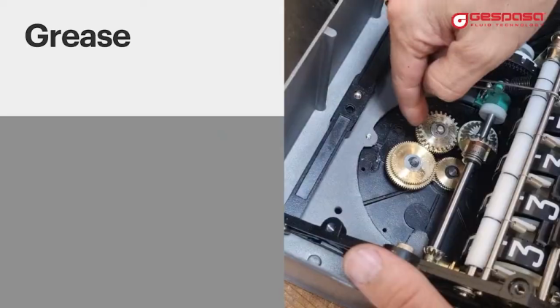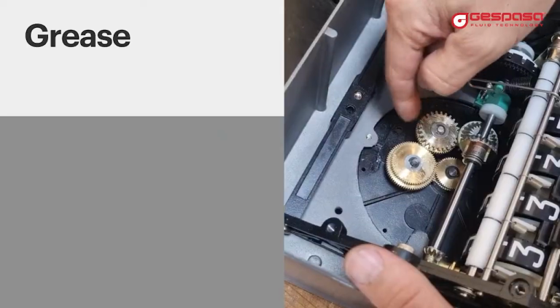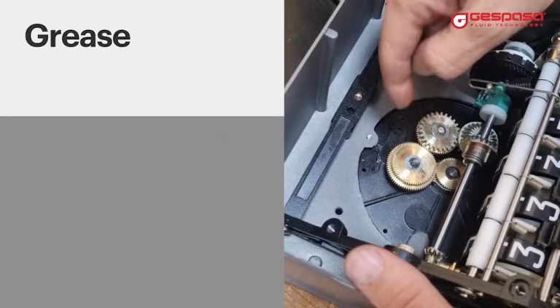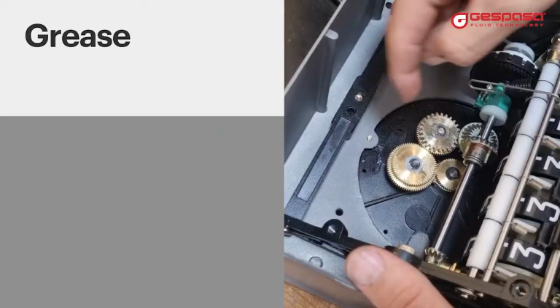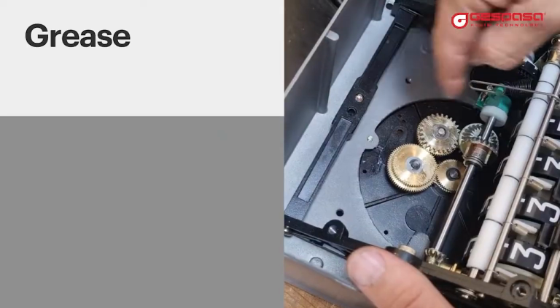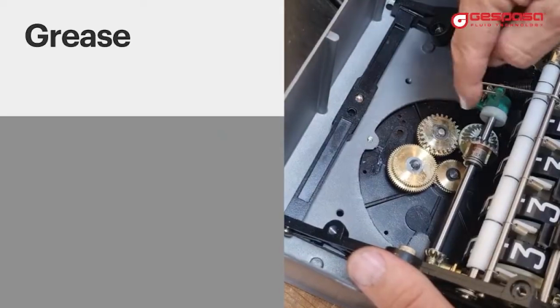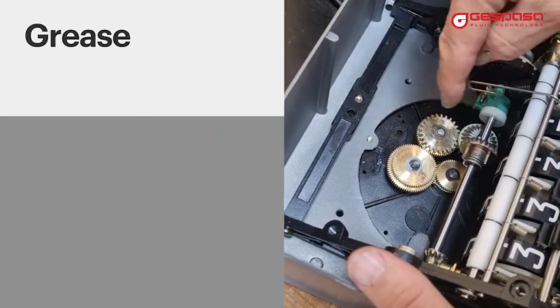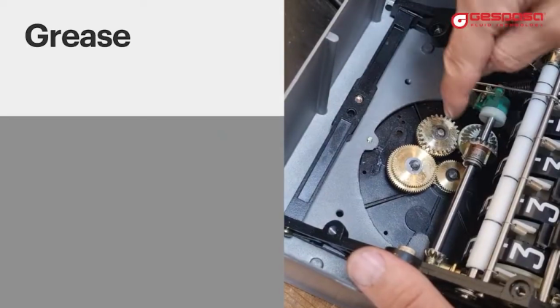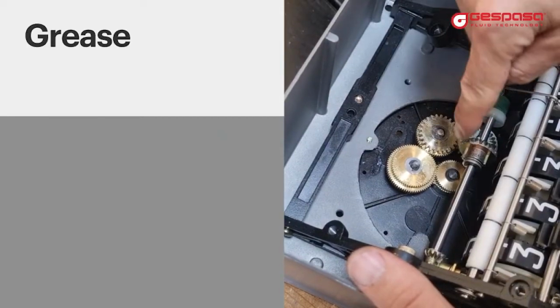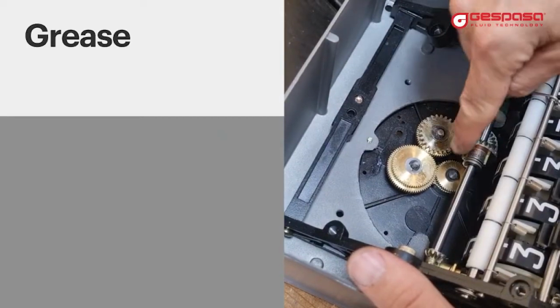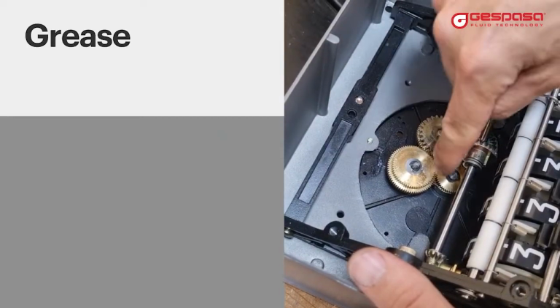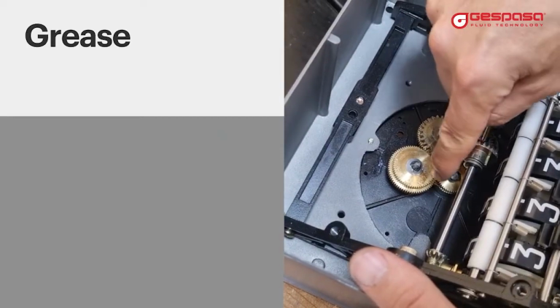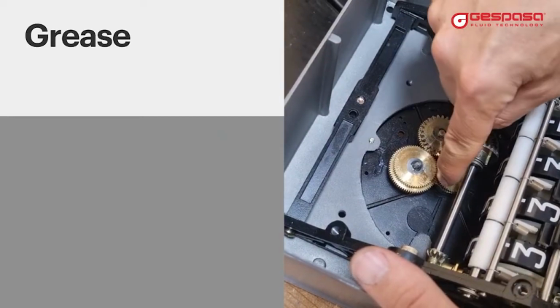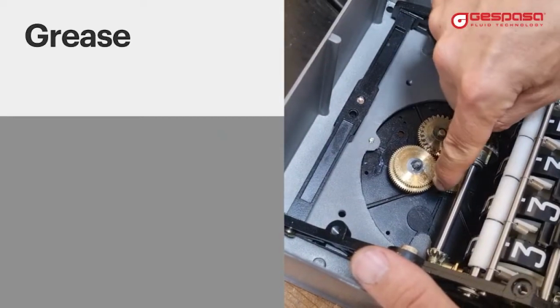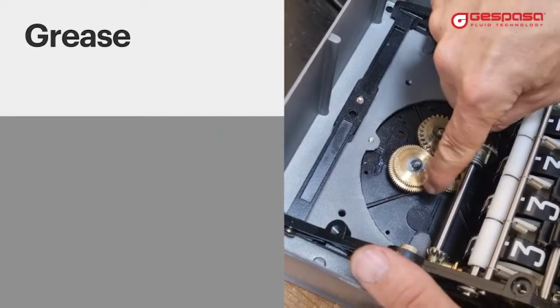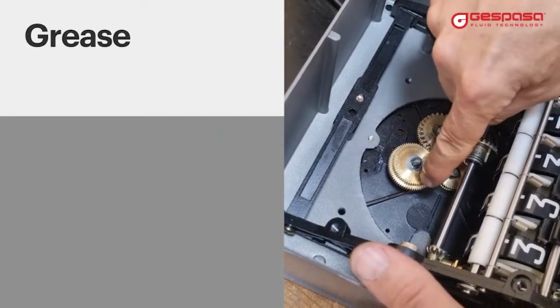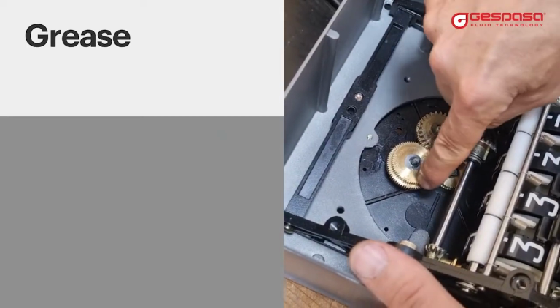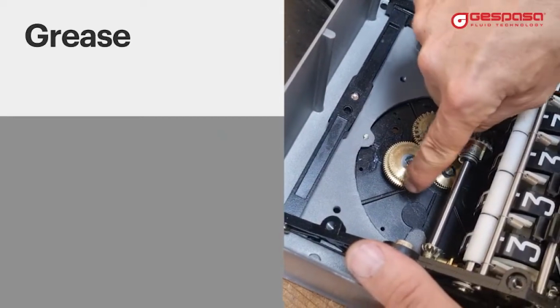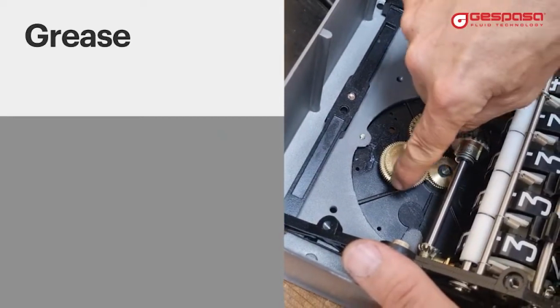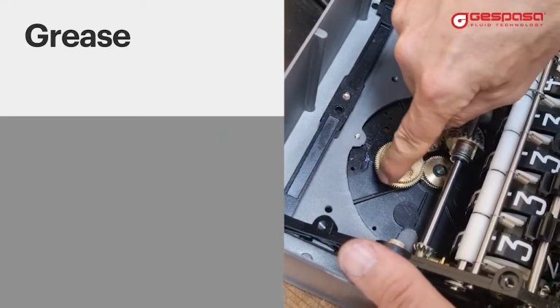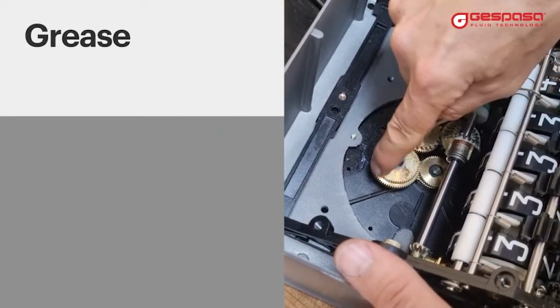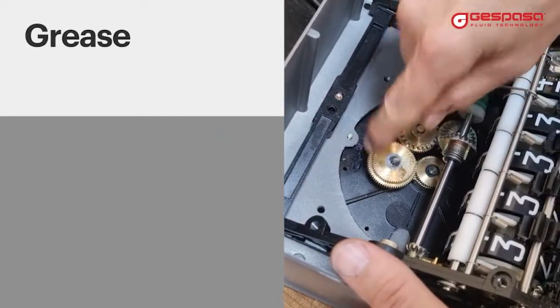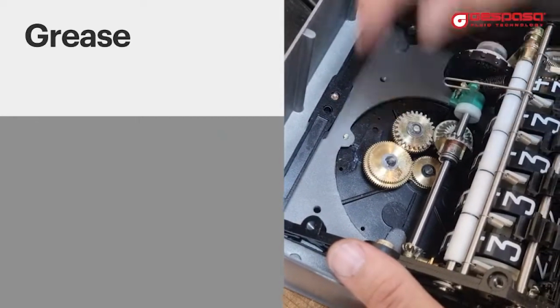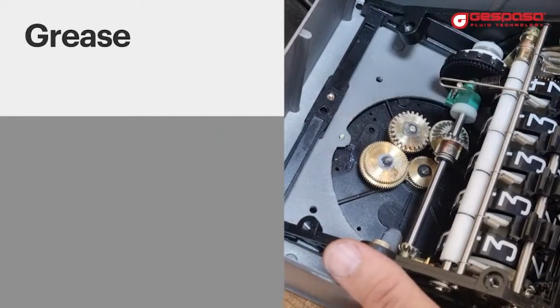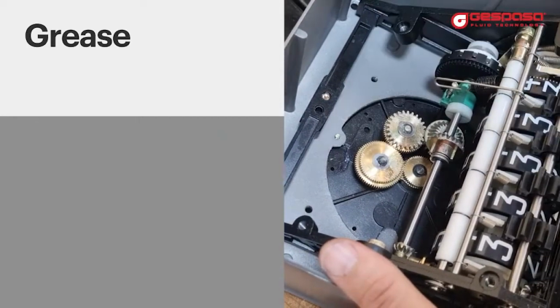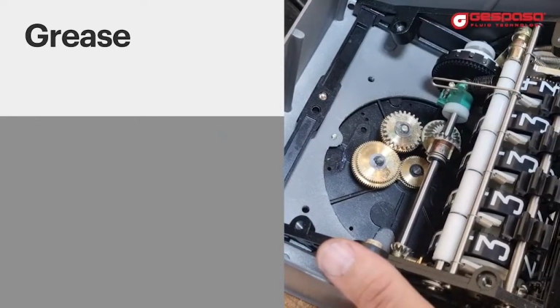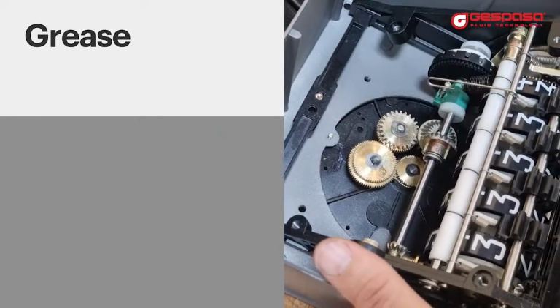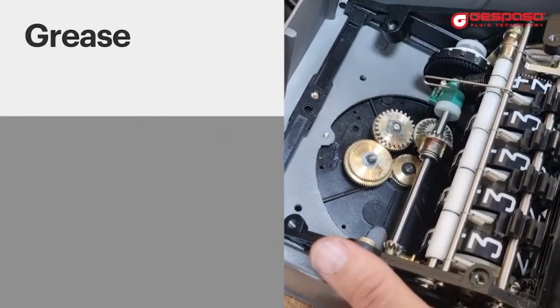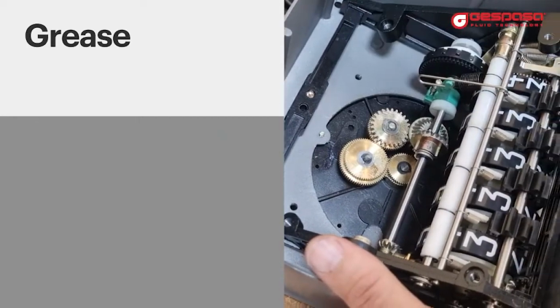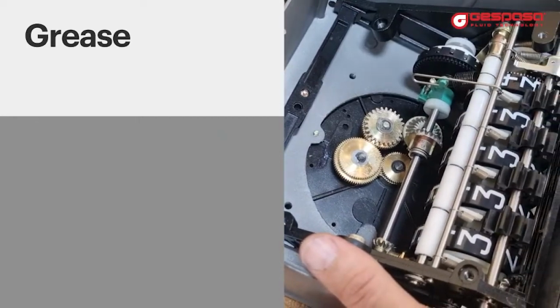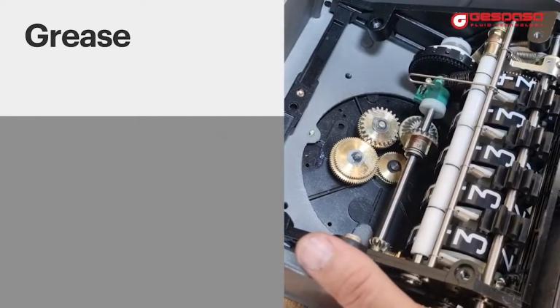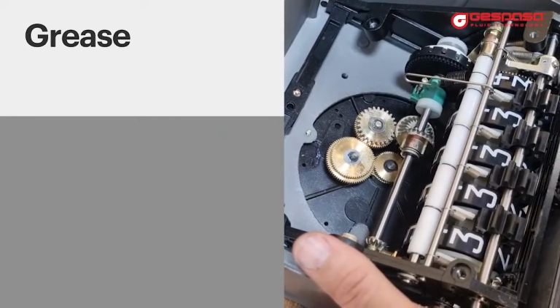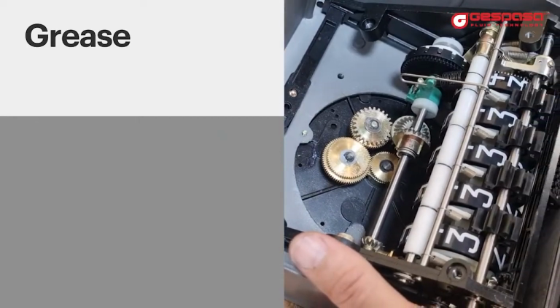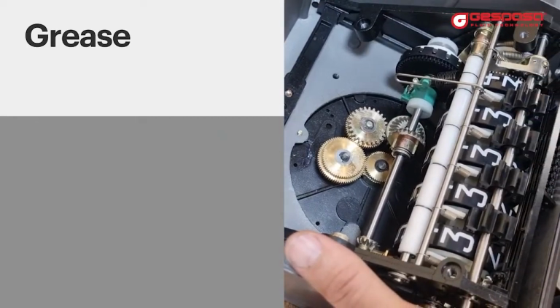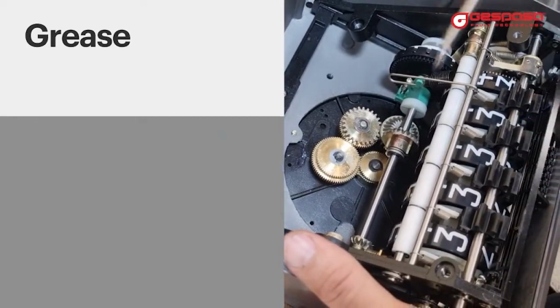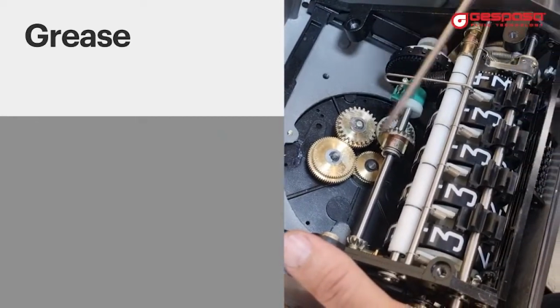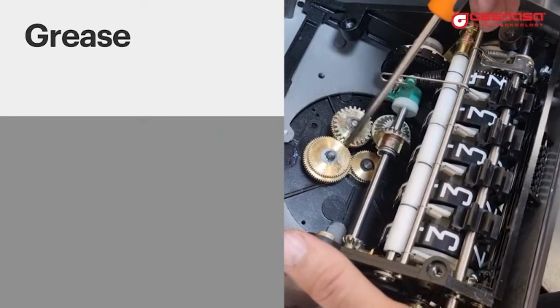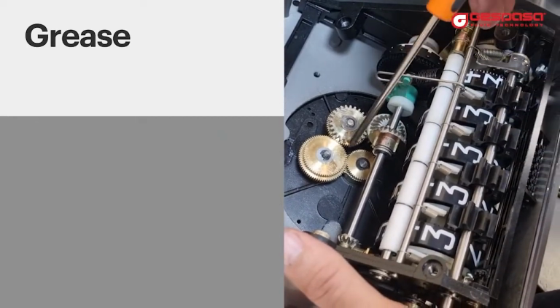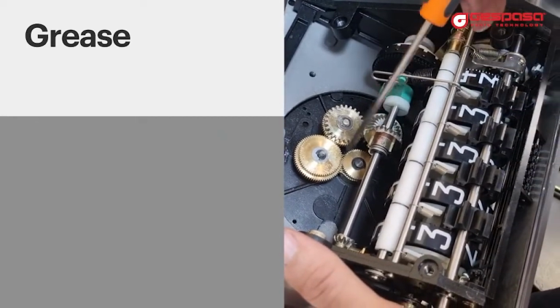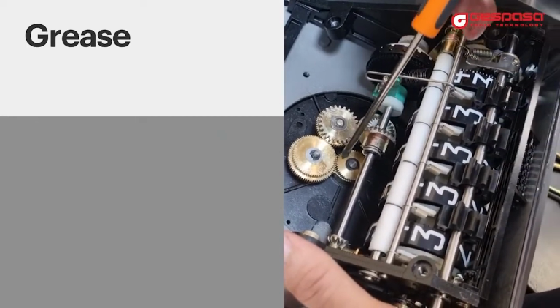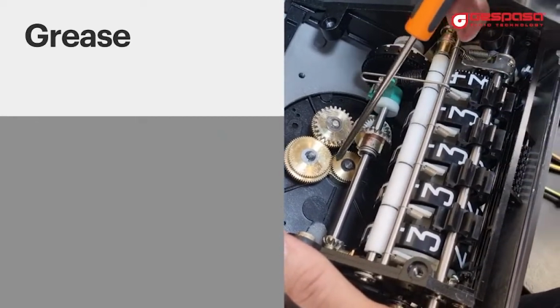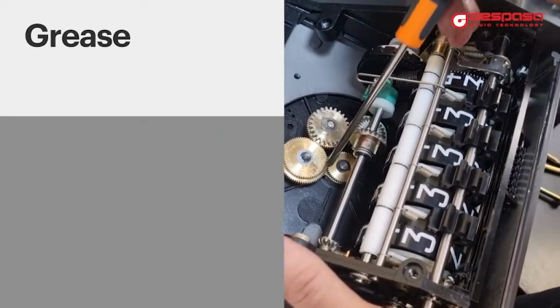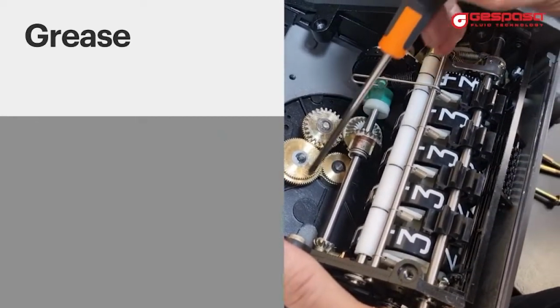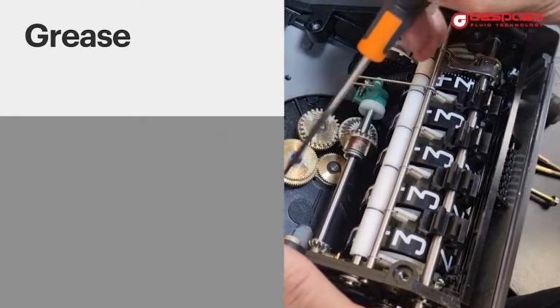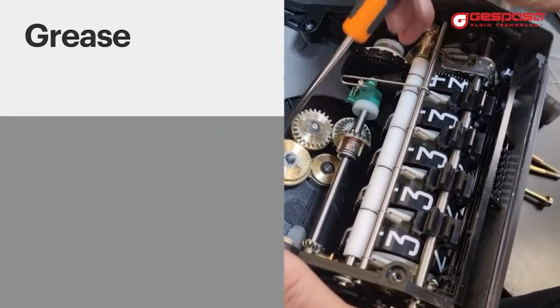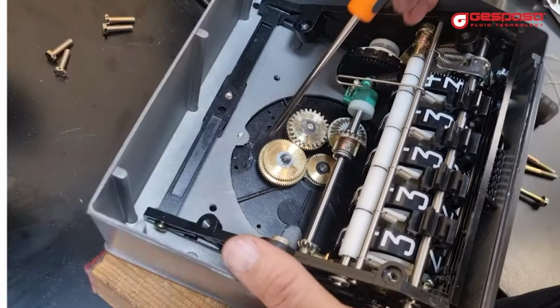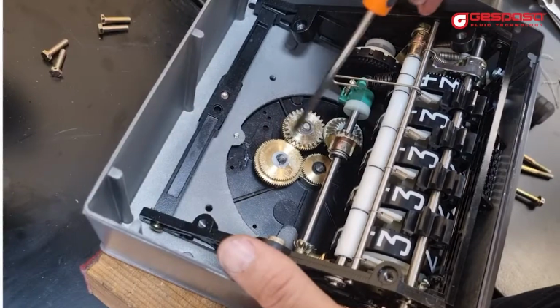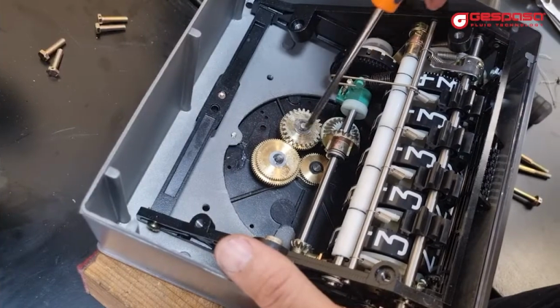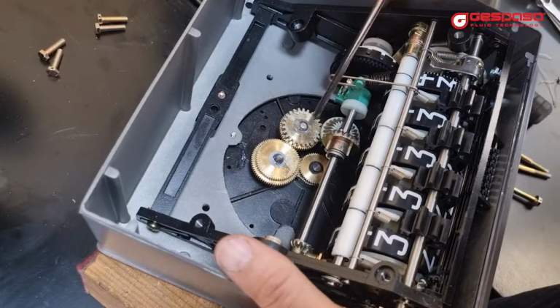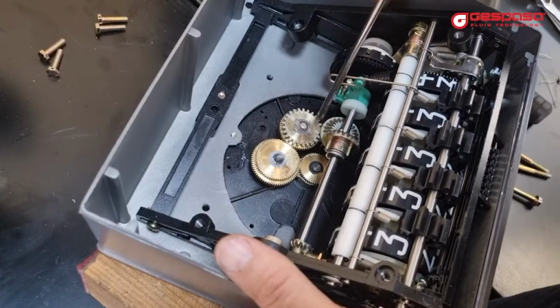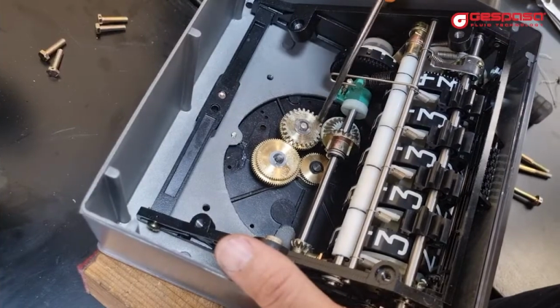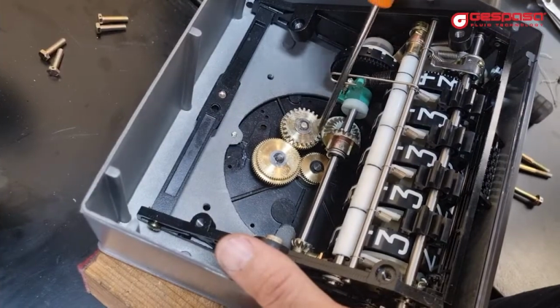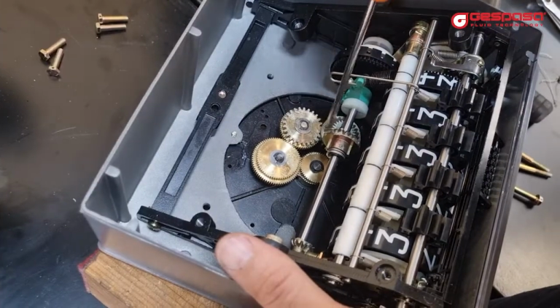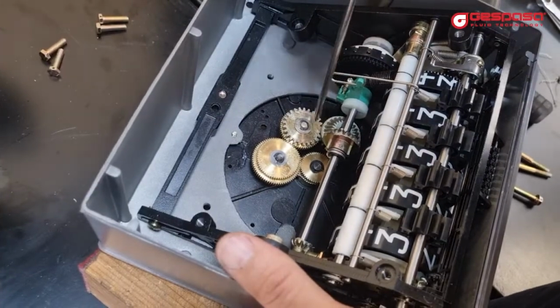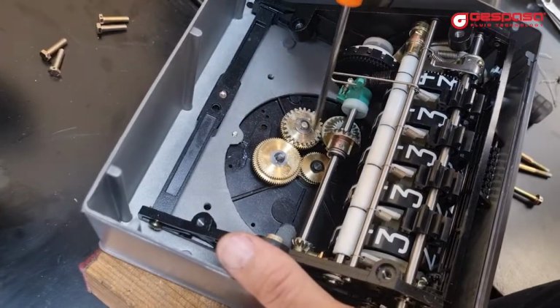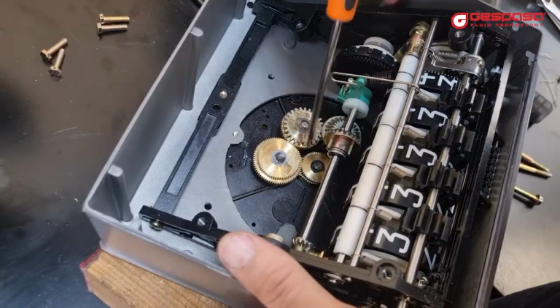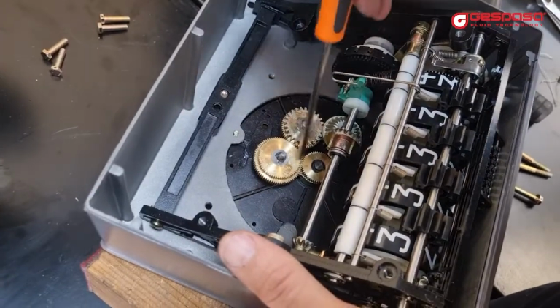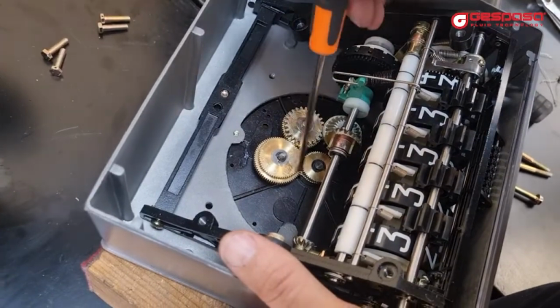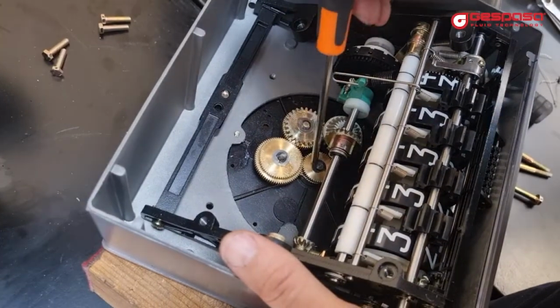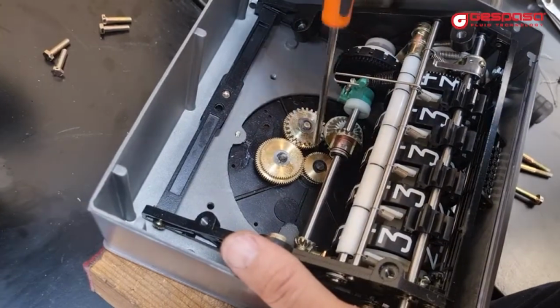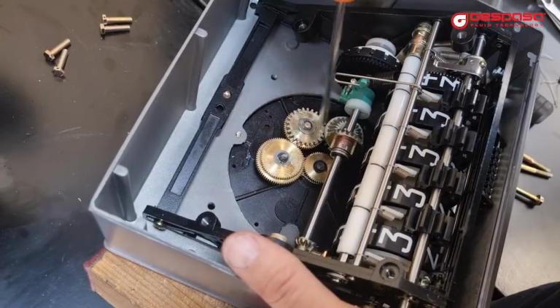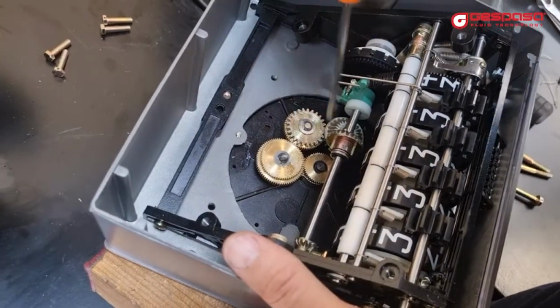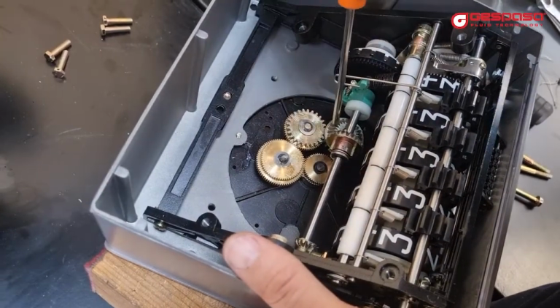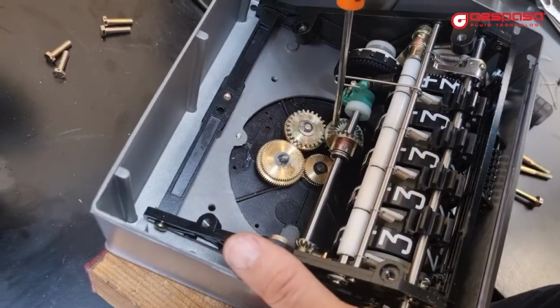Grease: metal gears should be greased periodically. Do not grease the plastic gears.